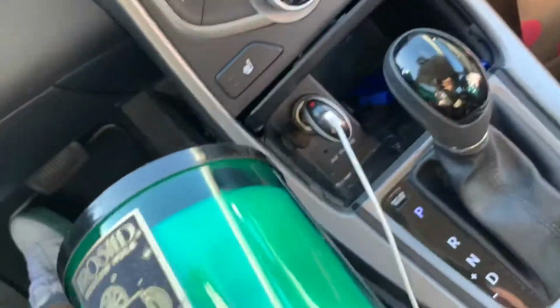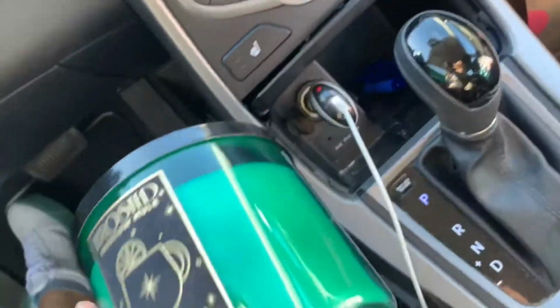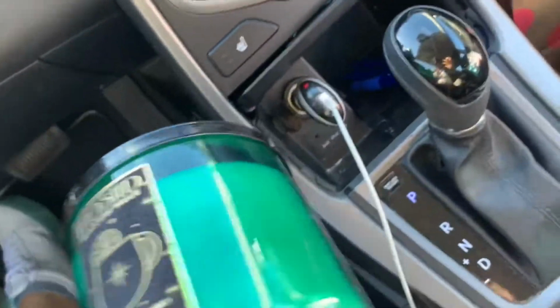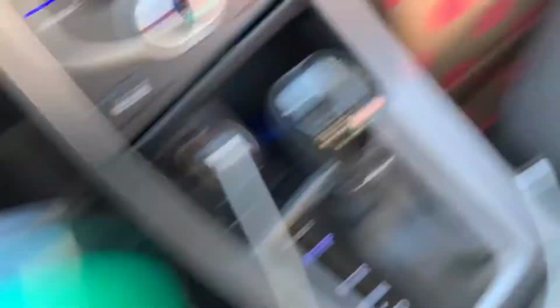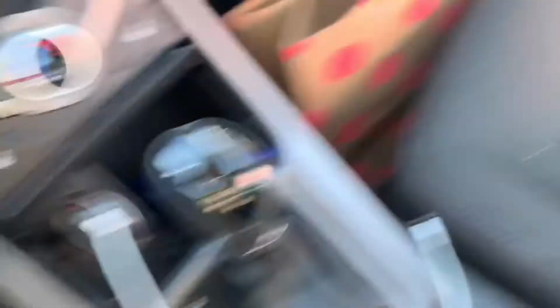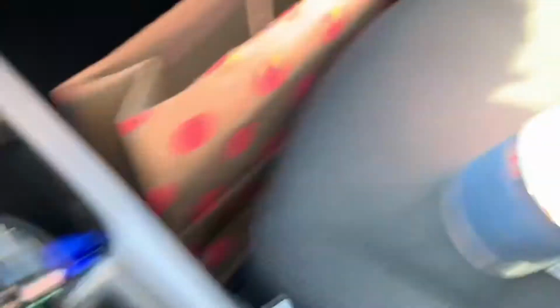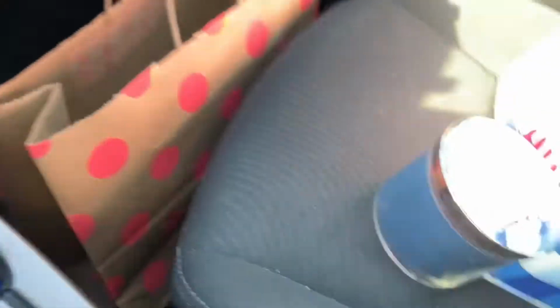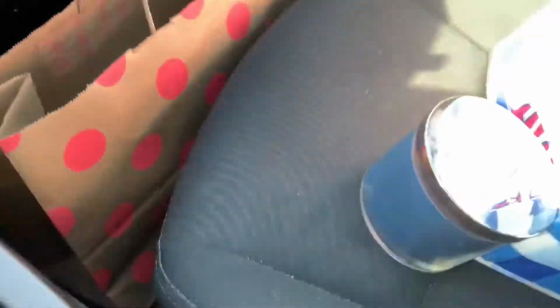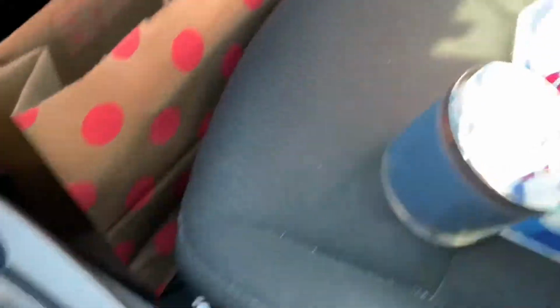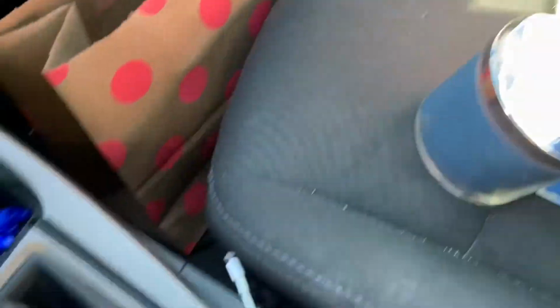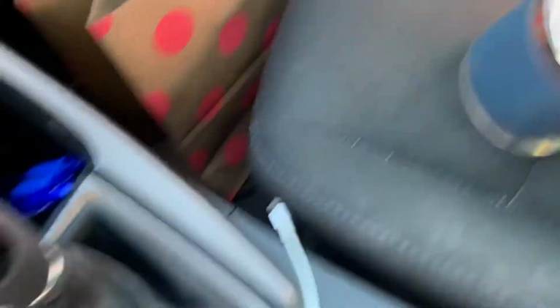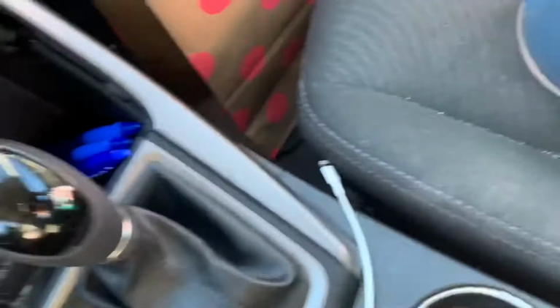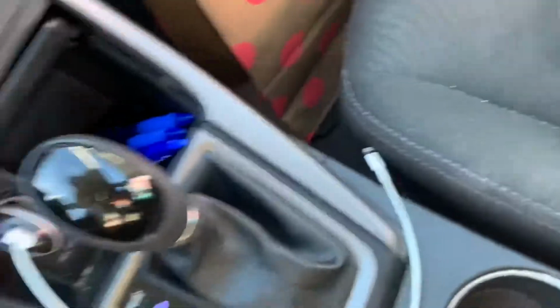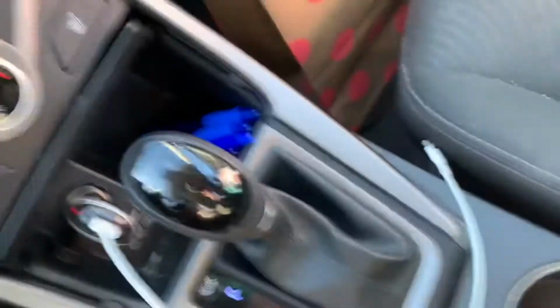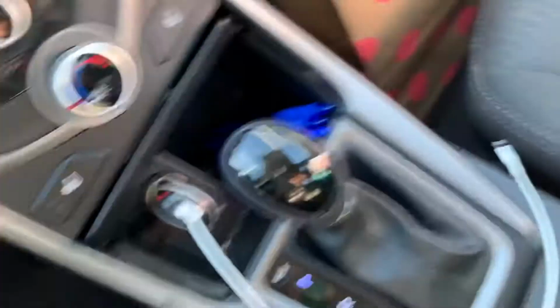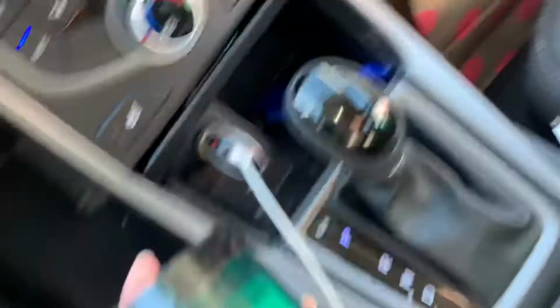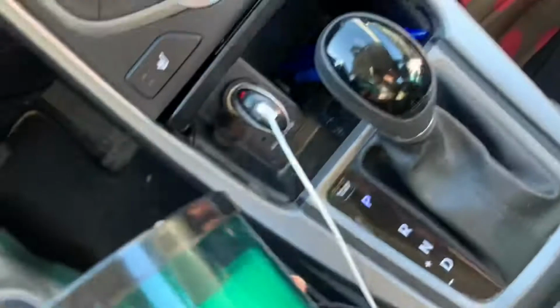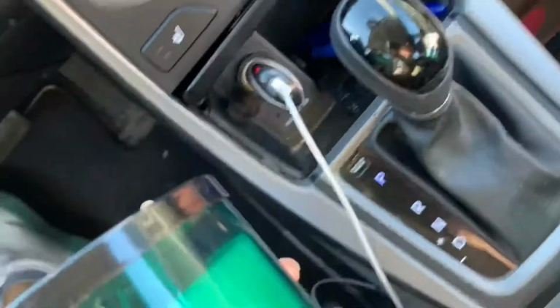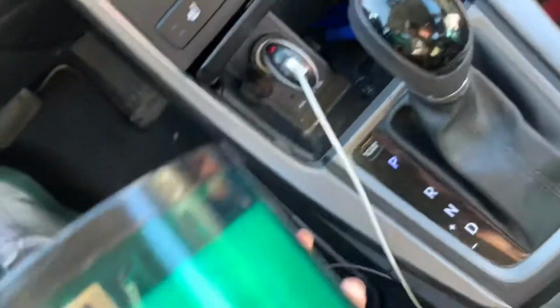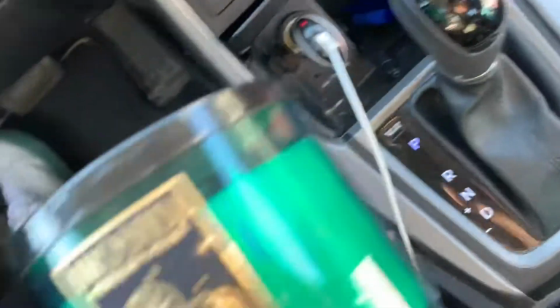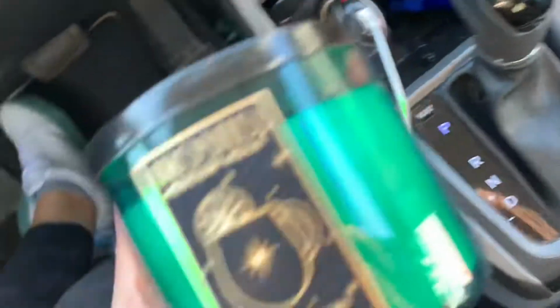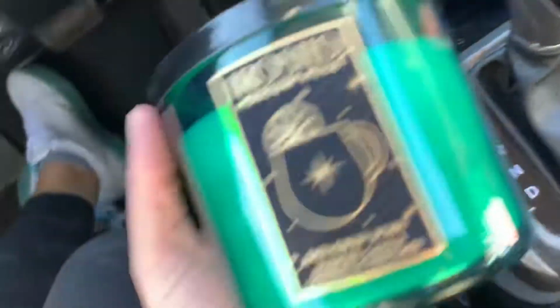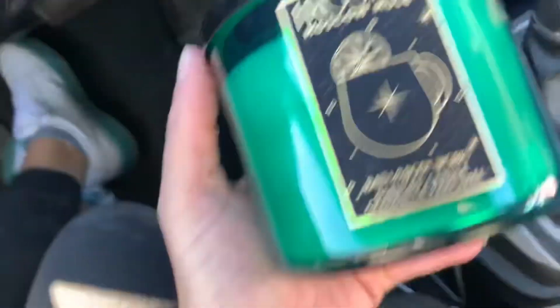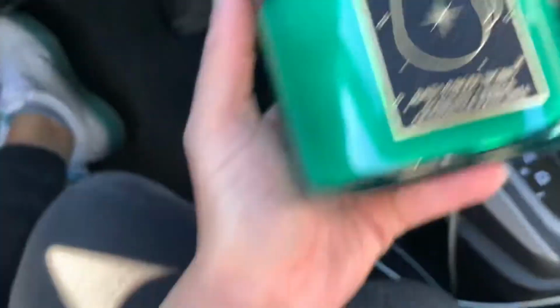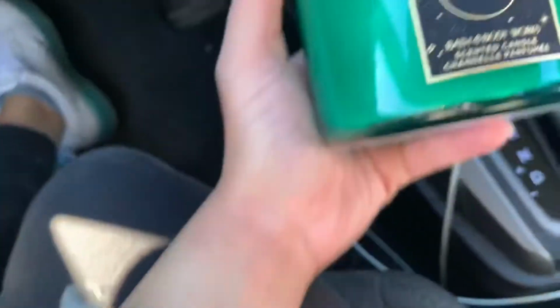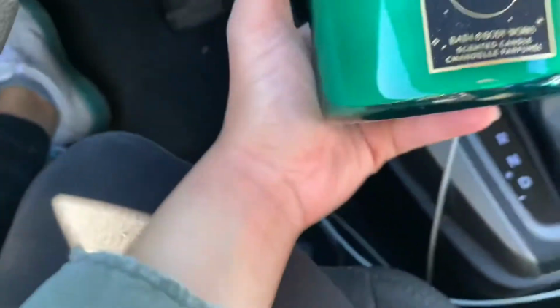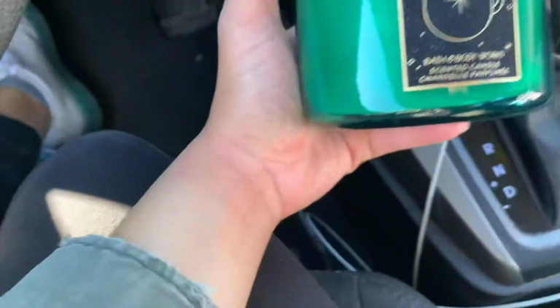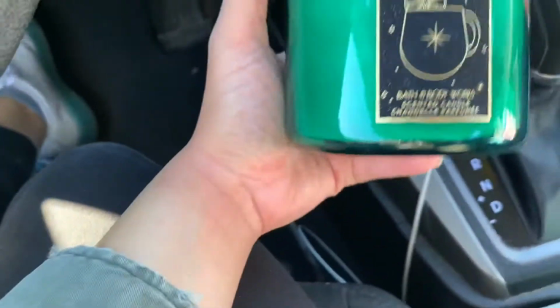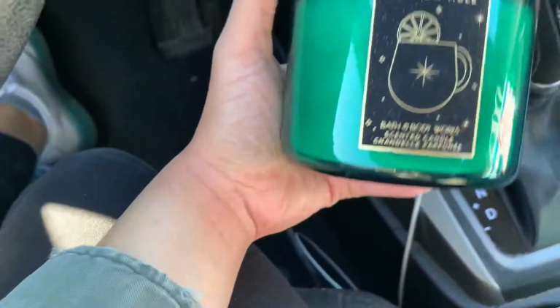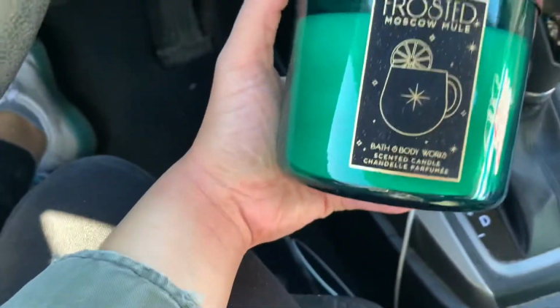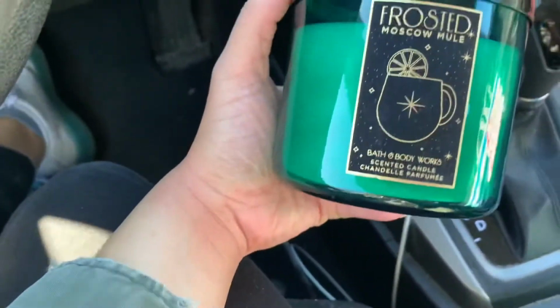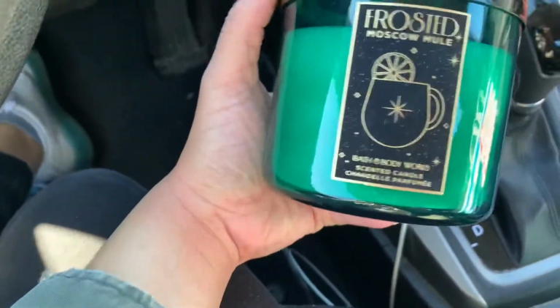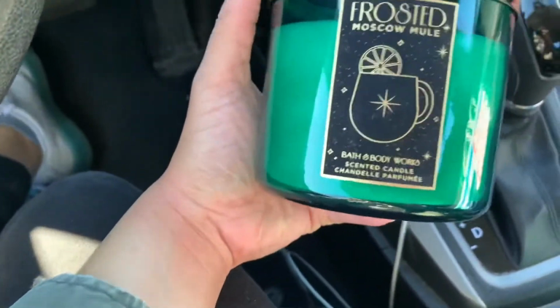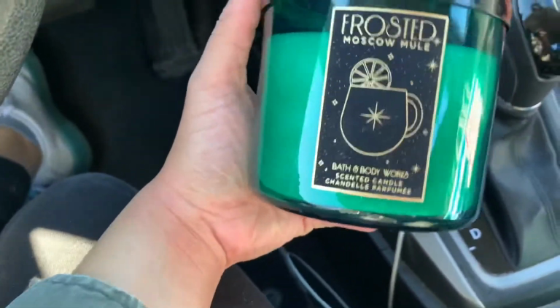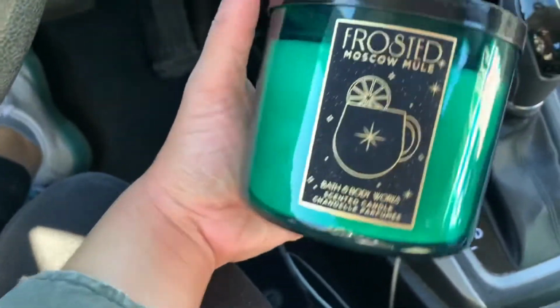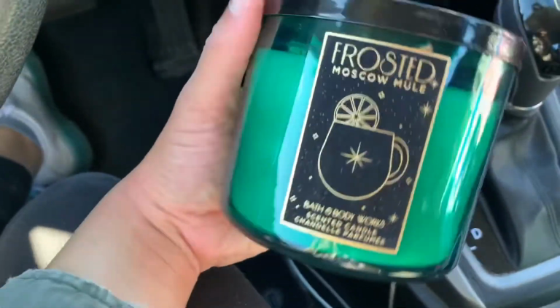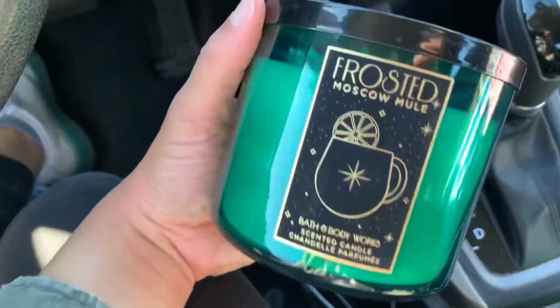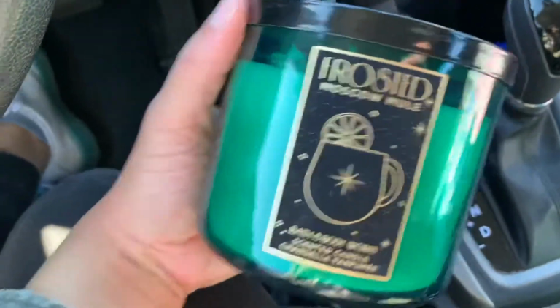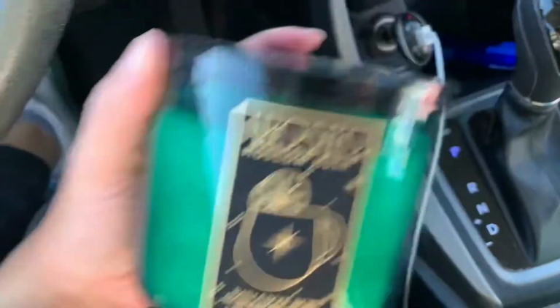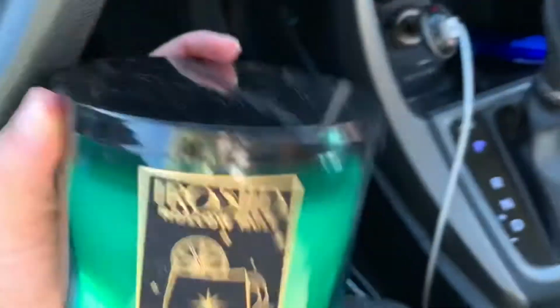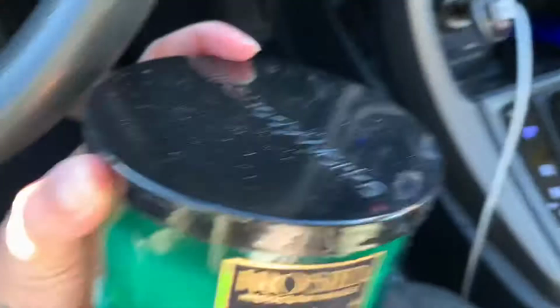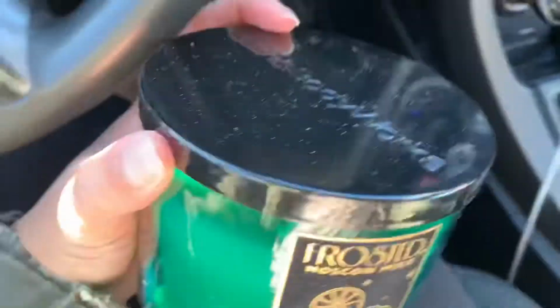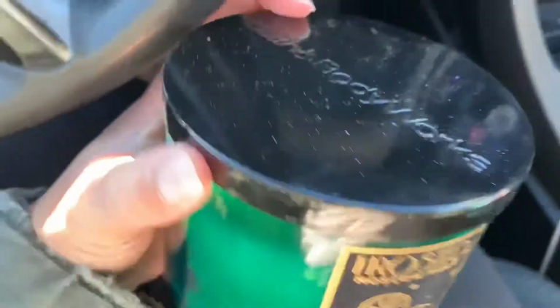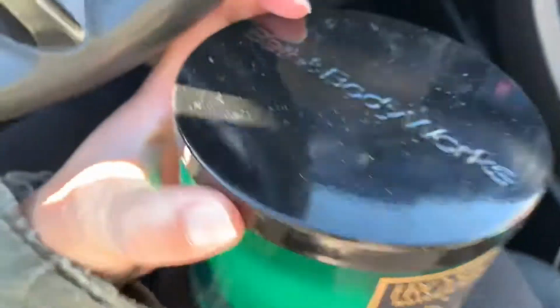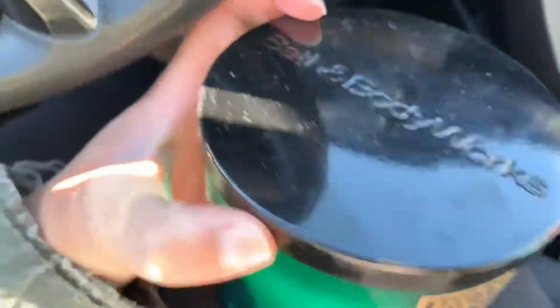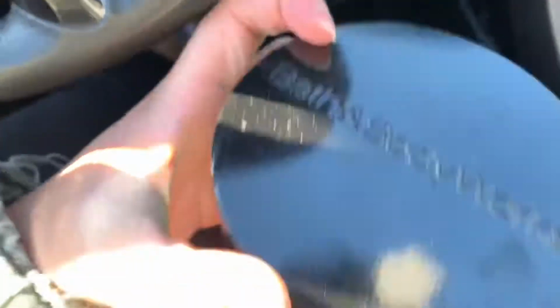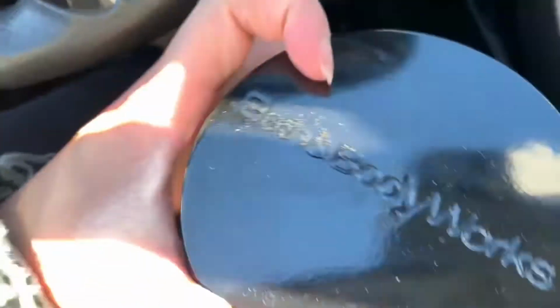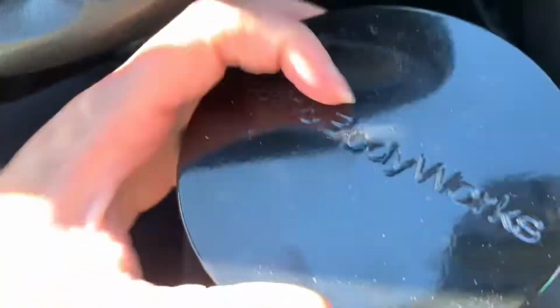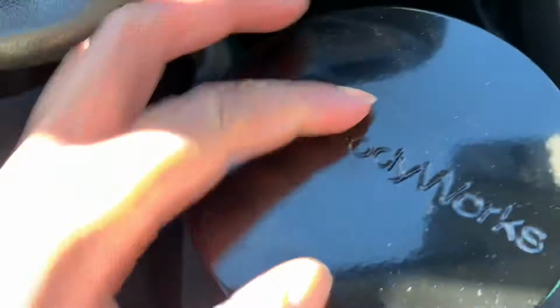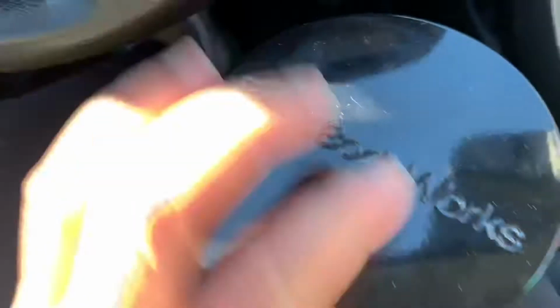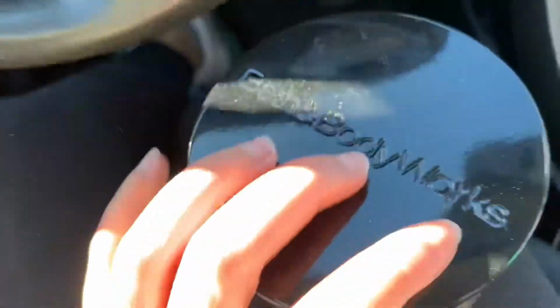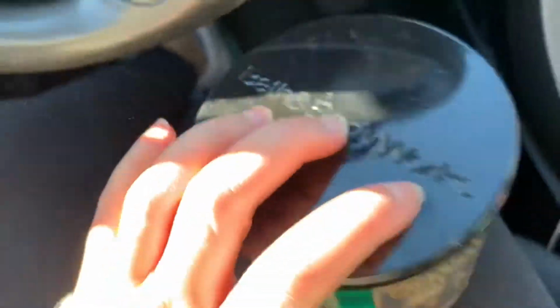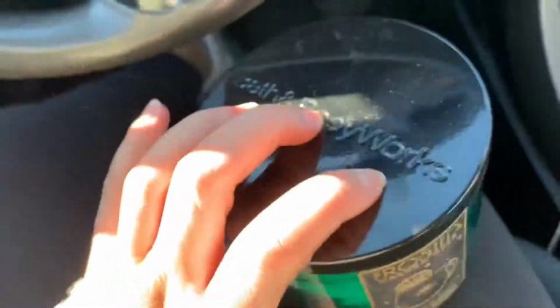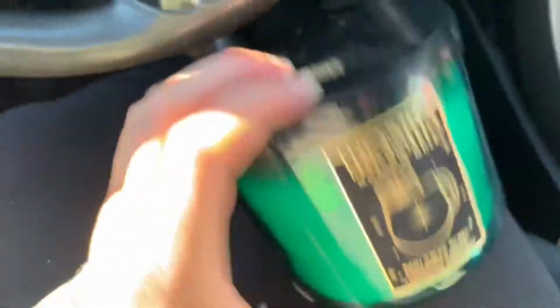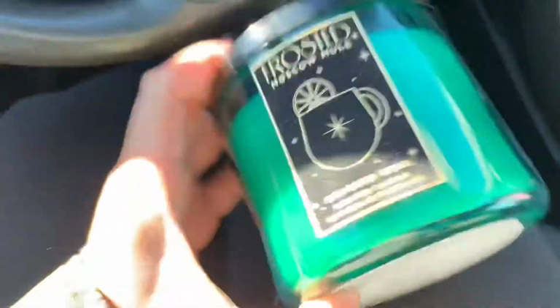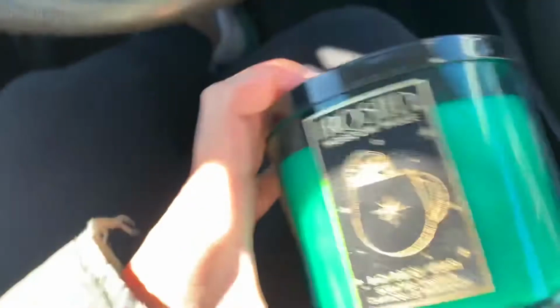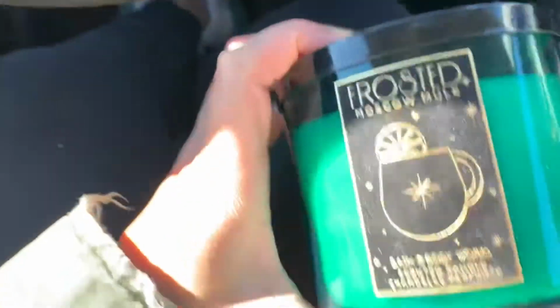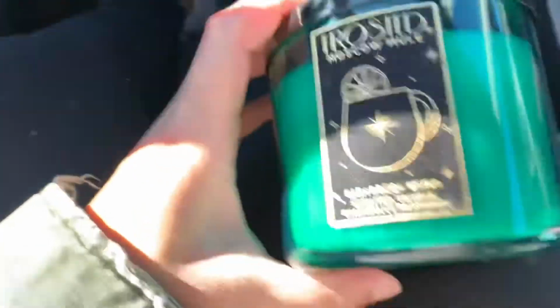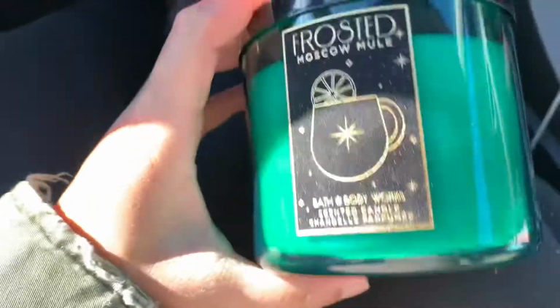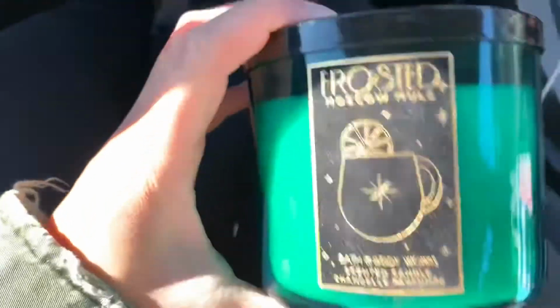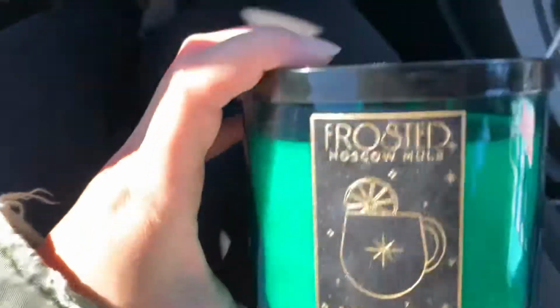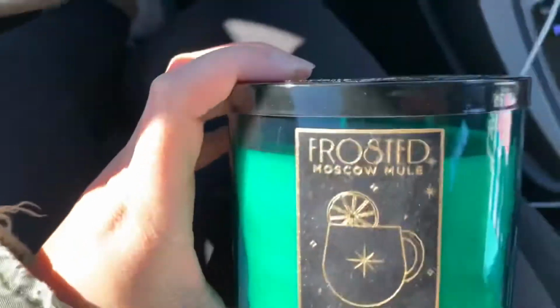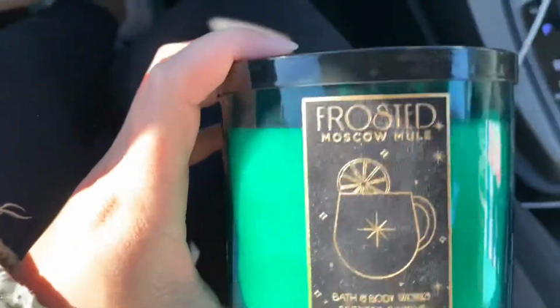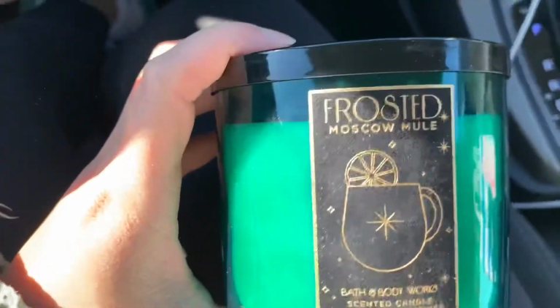That's the only thing I got from Victoria's Secret. Then I went to Bath and Body Works, and that's where I got most of the stuff from.